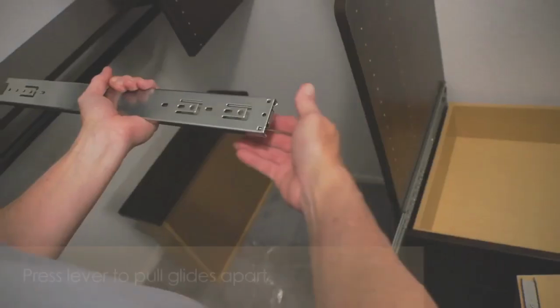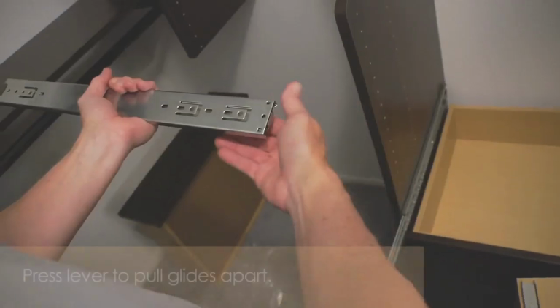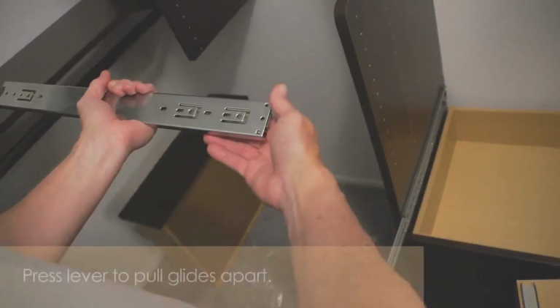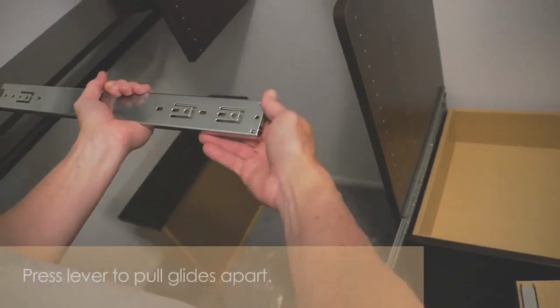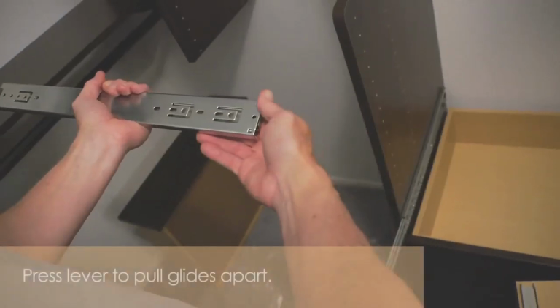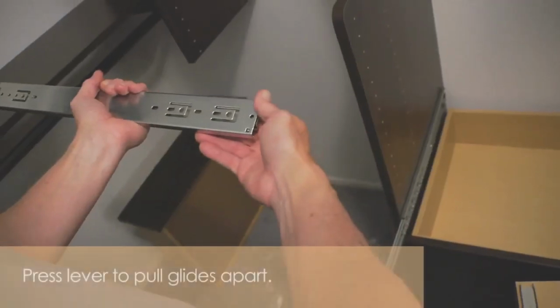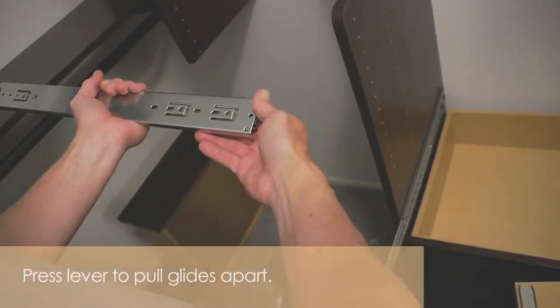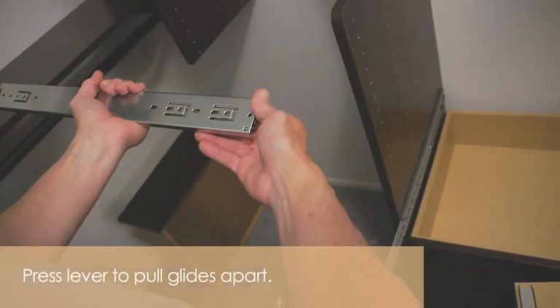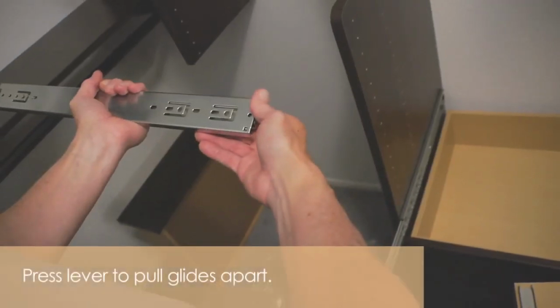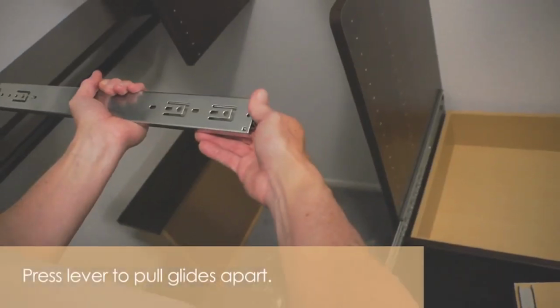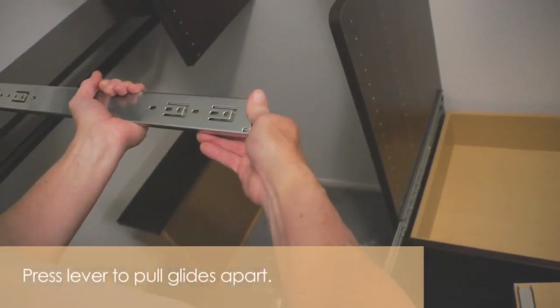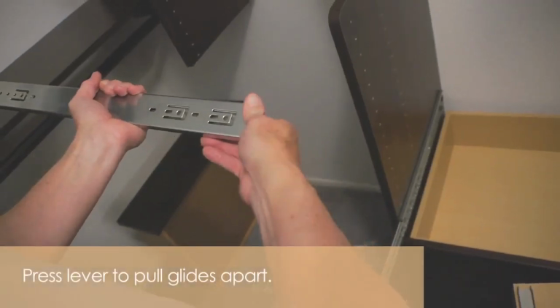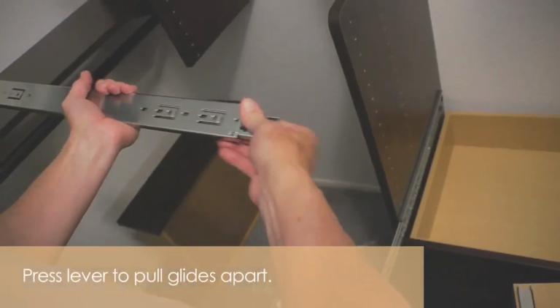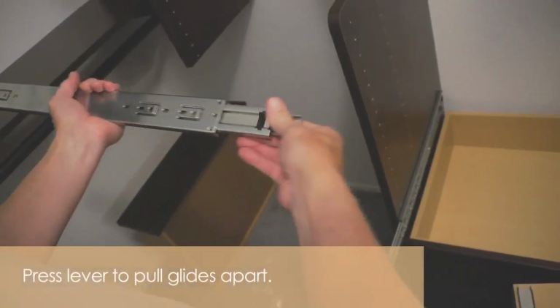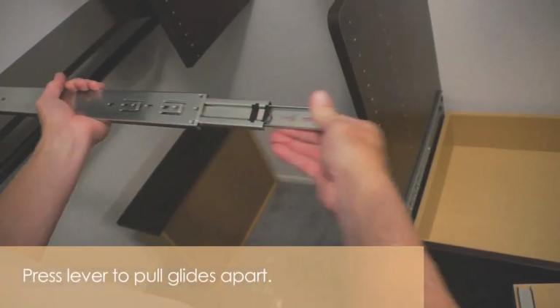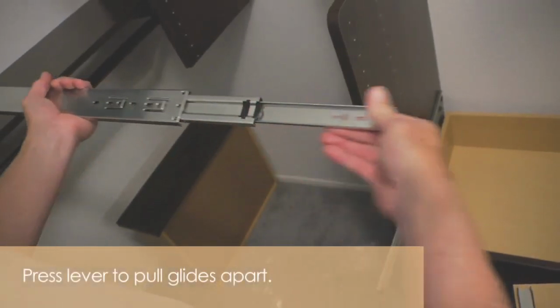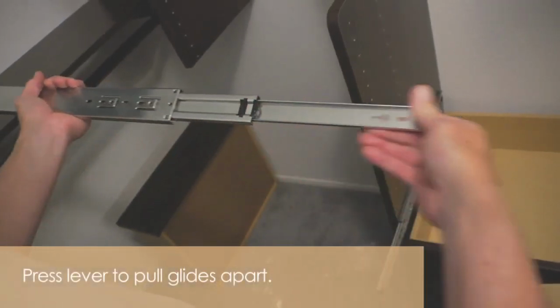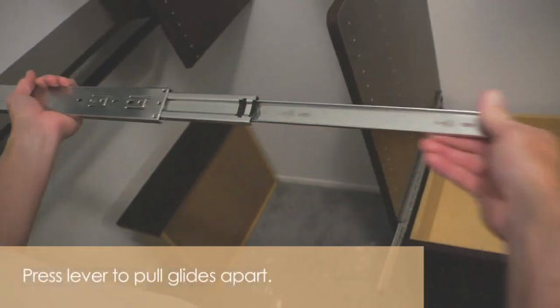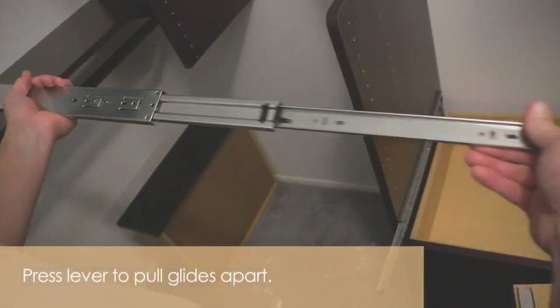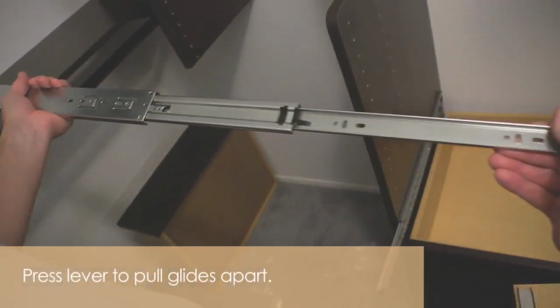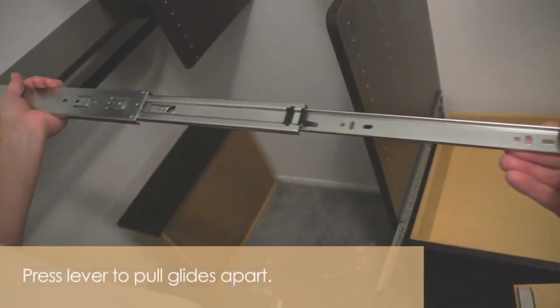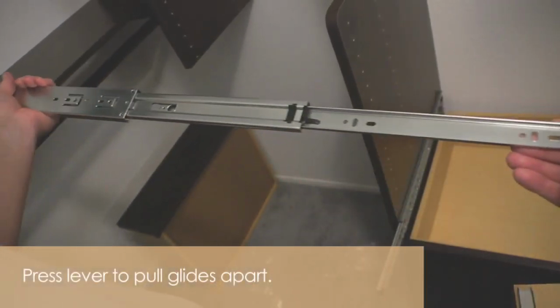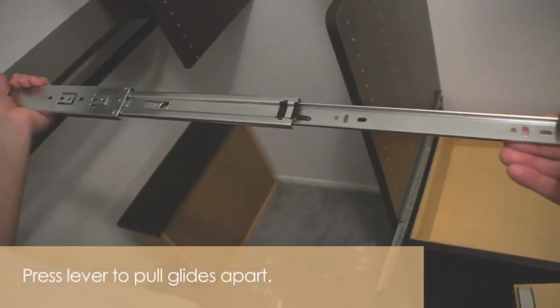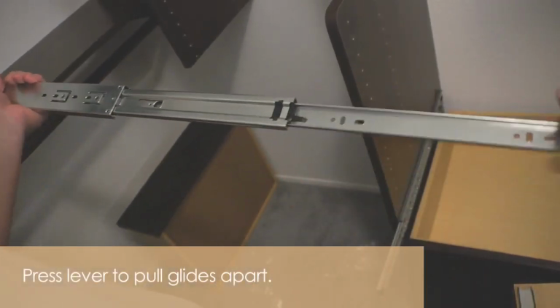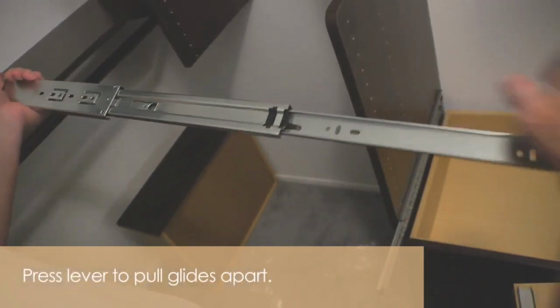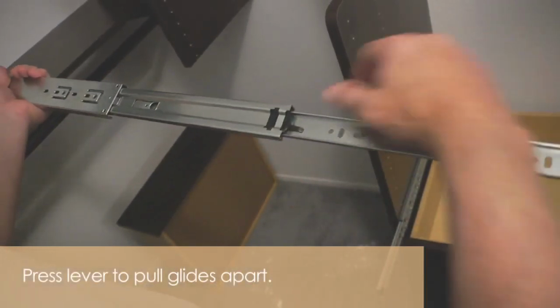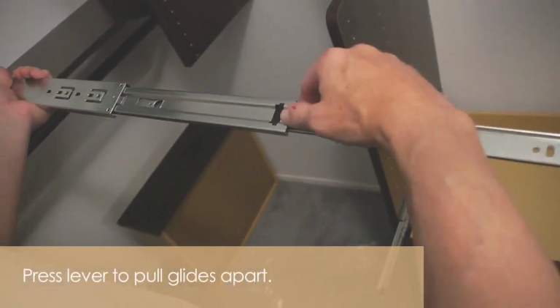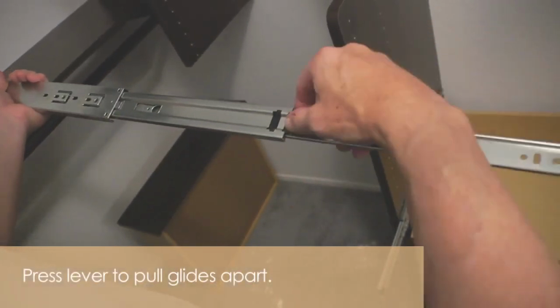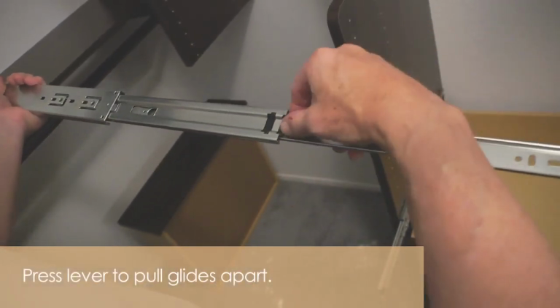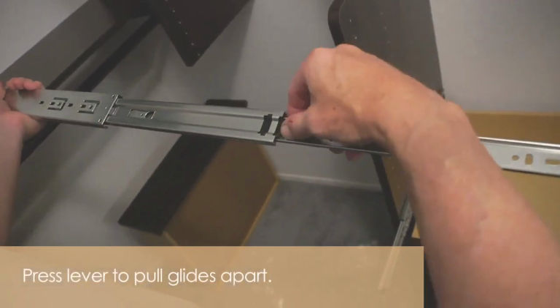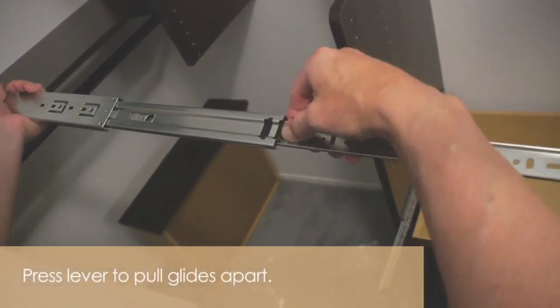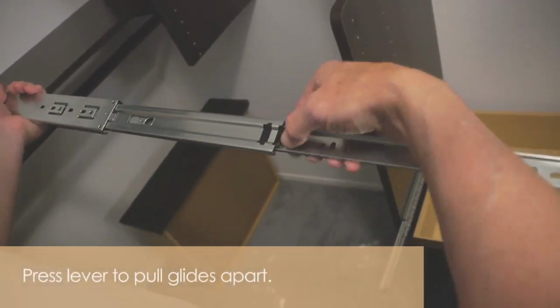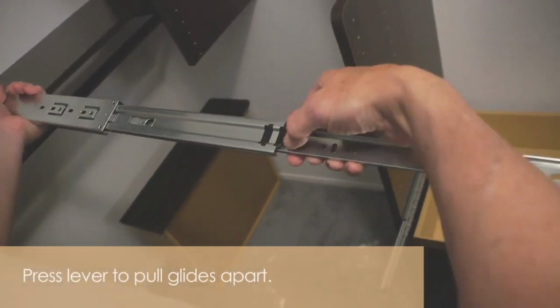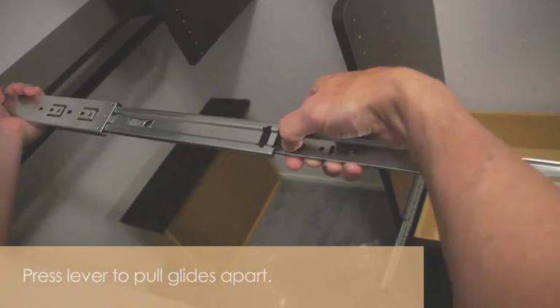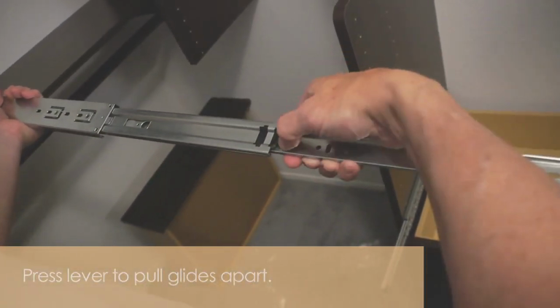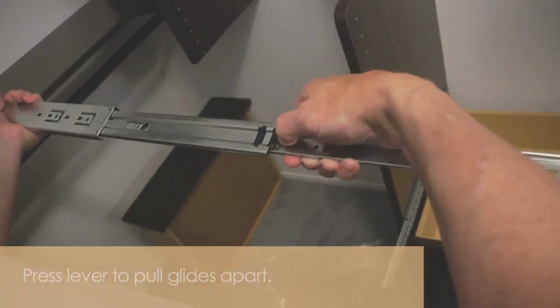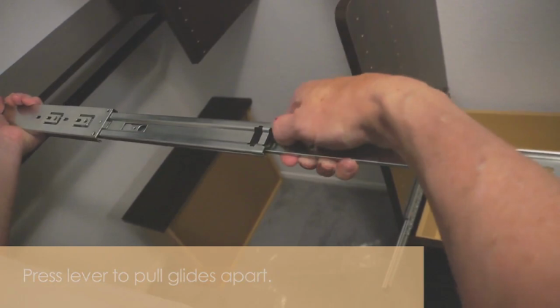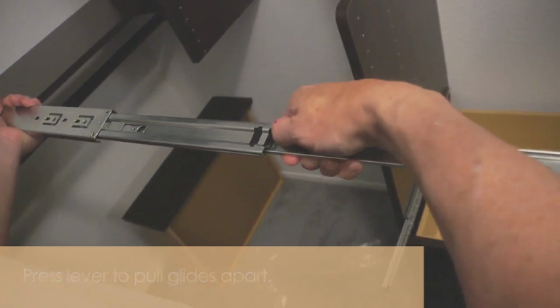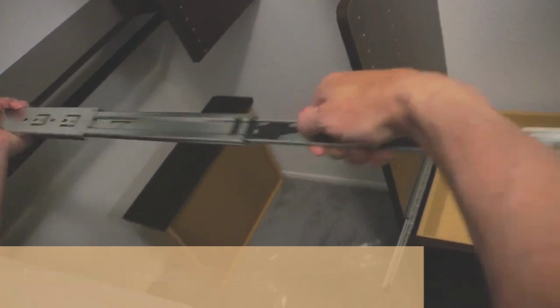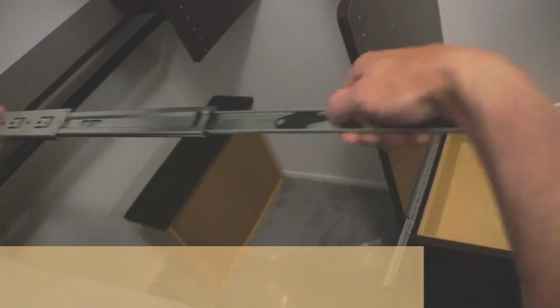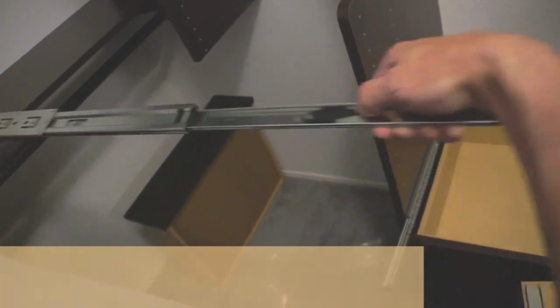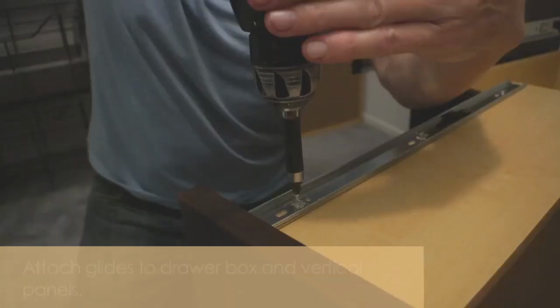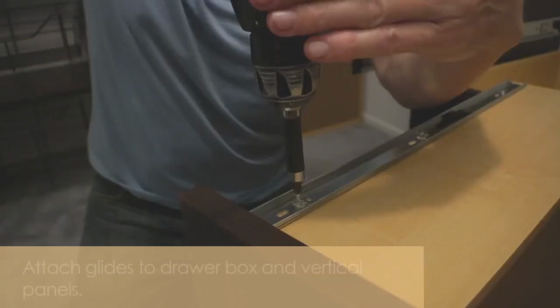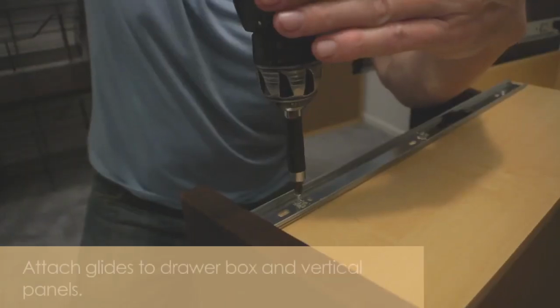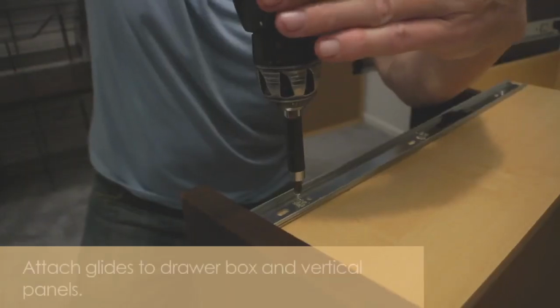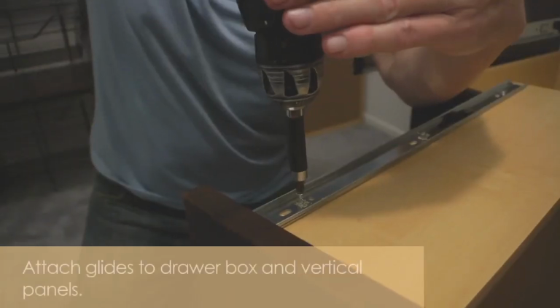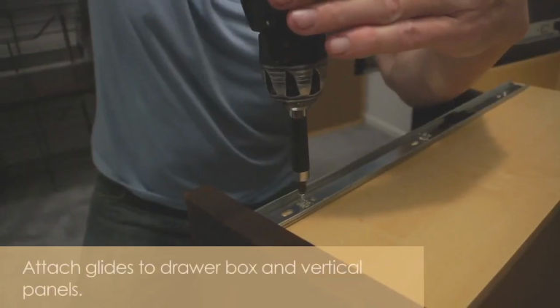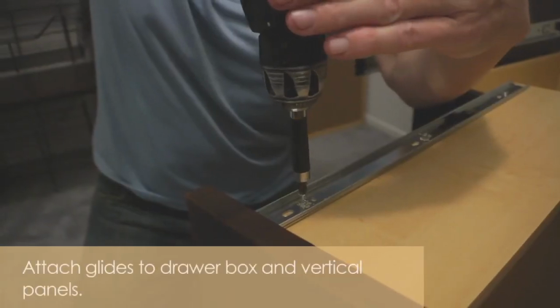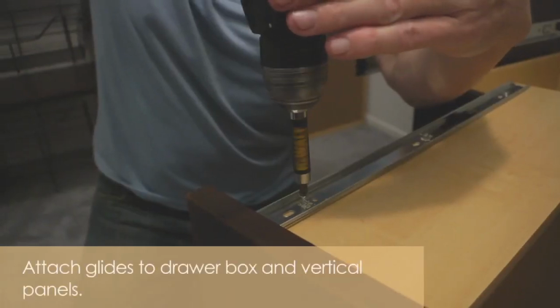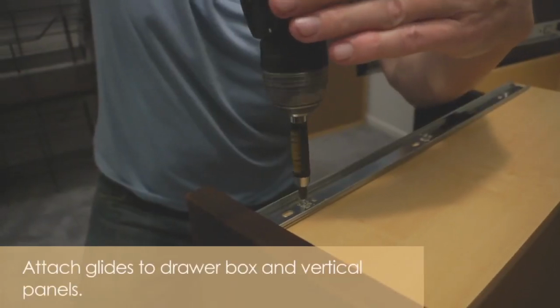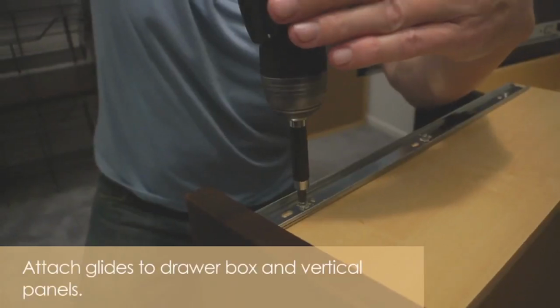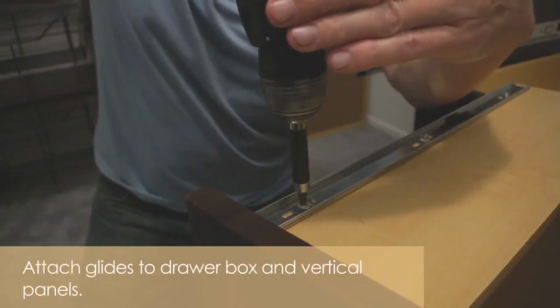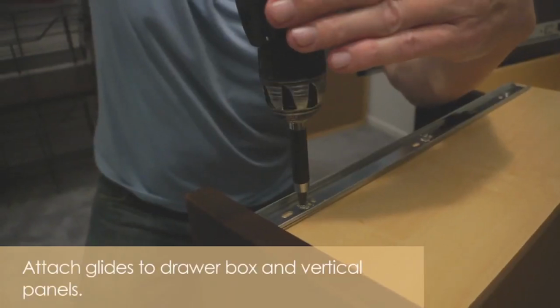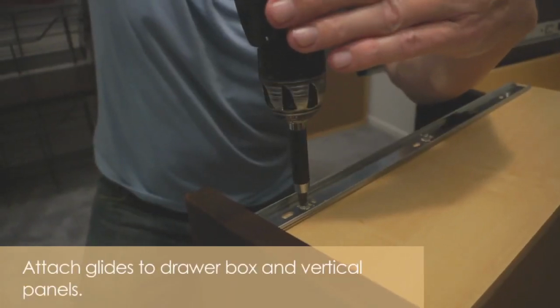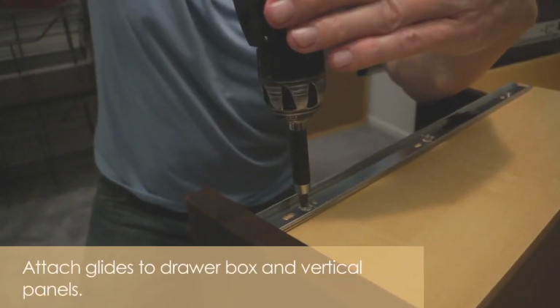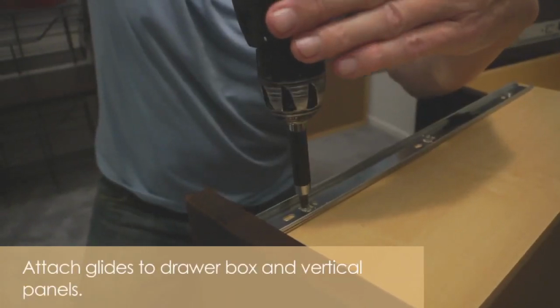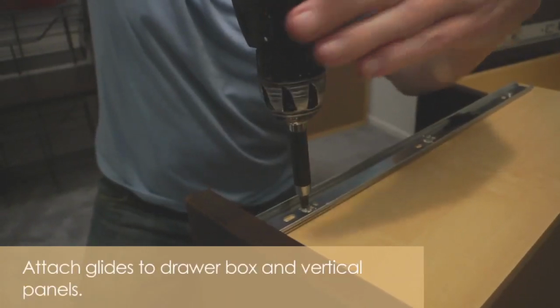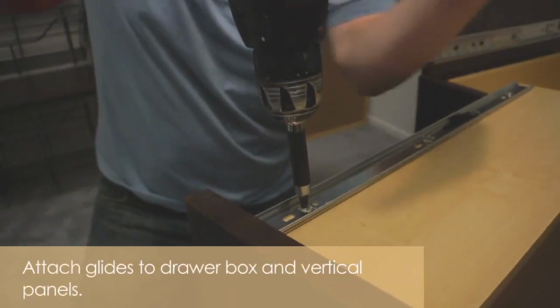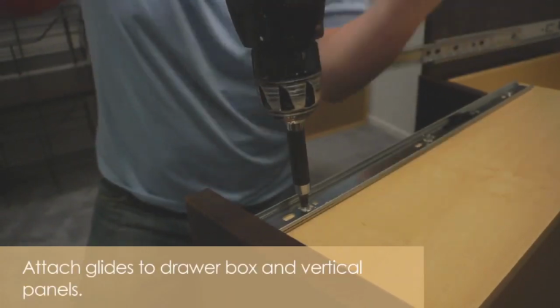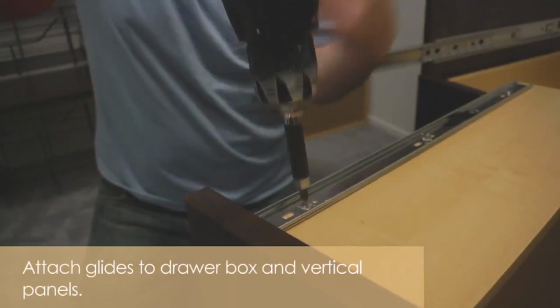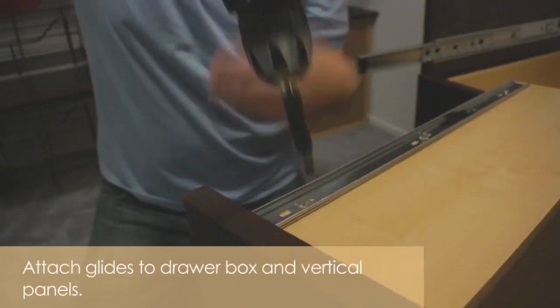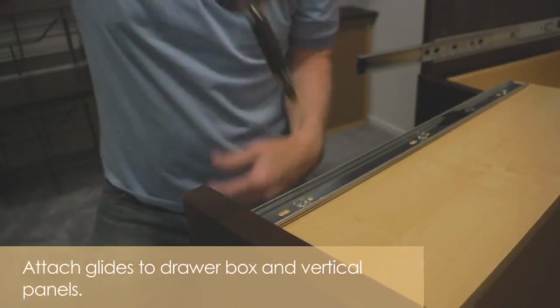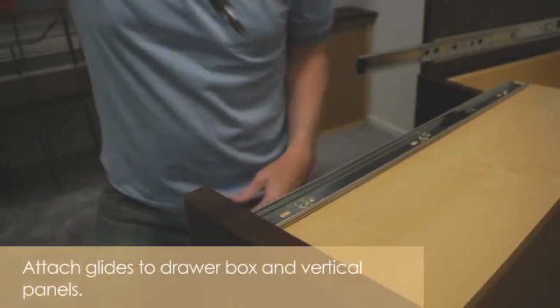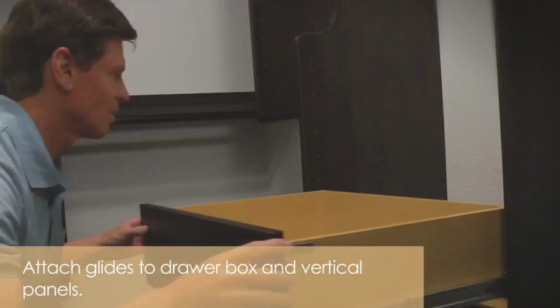To pull the glides apart, press the lever and separate. Pre-drilled holes make it easy to attach the glides to the panels.